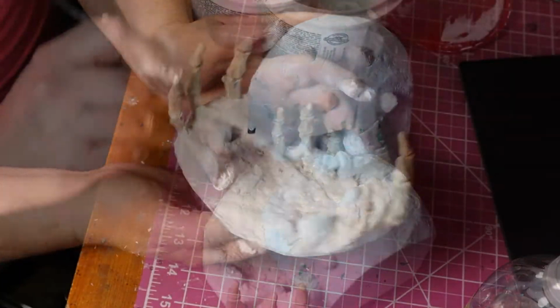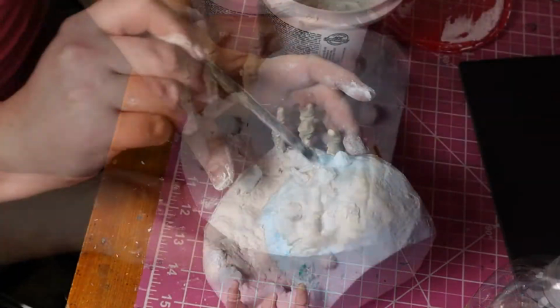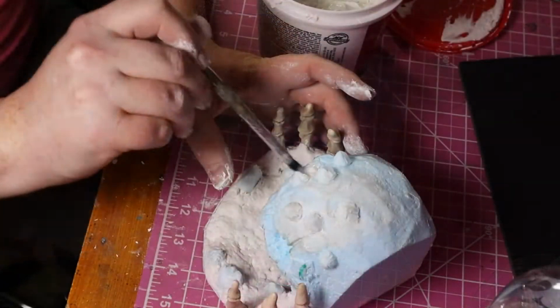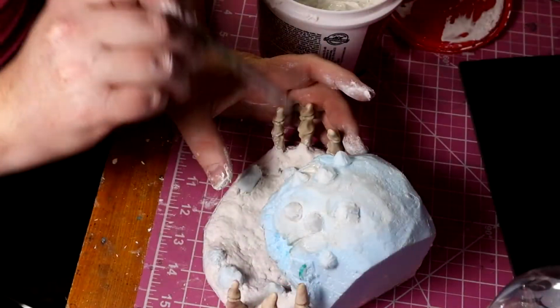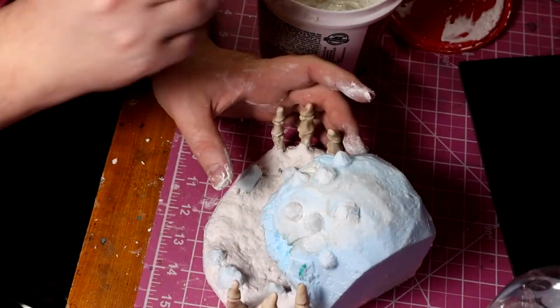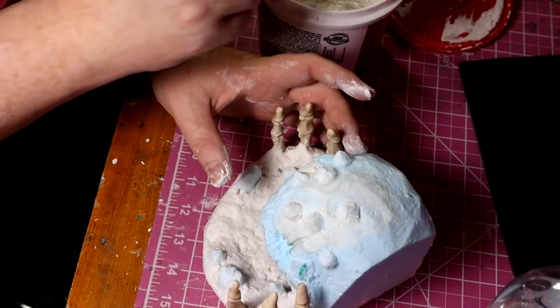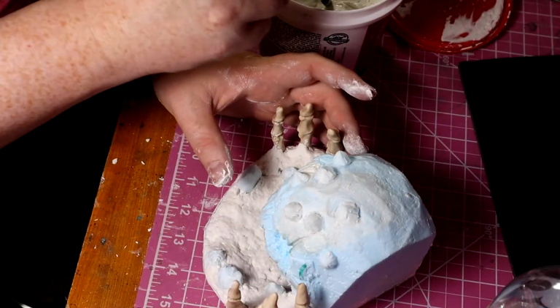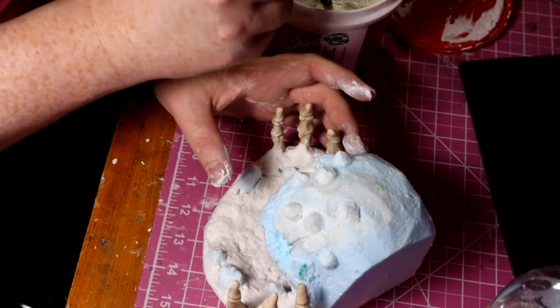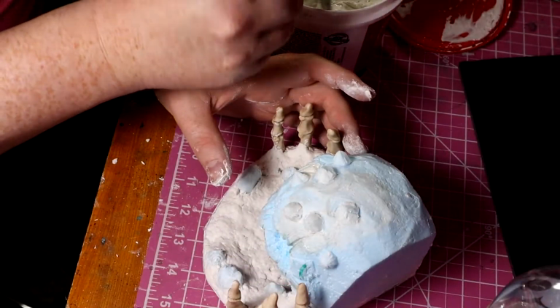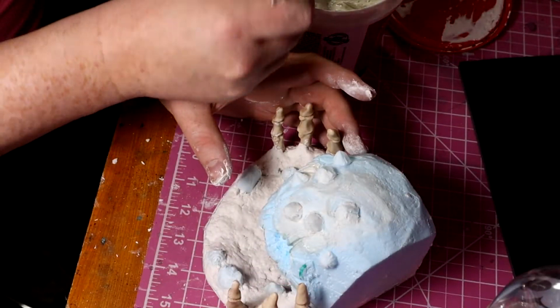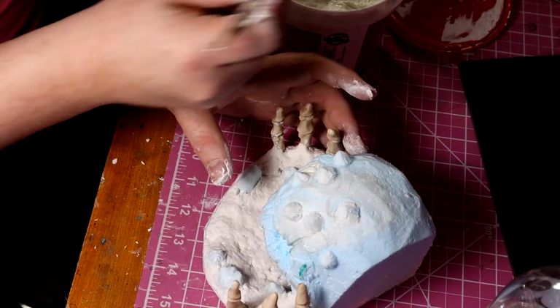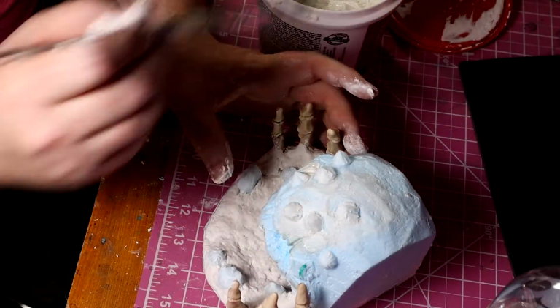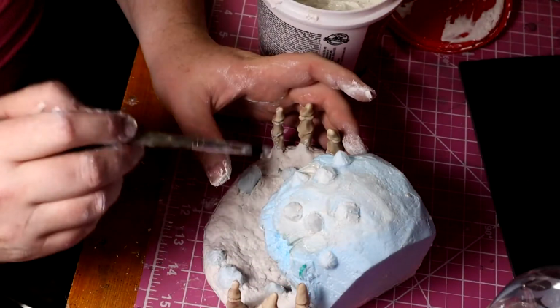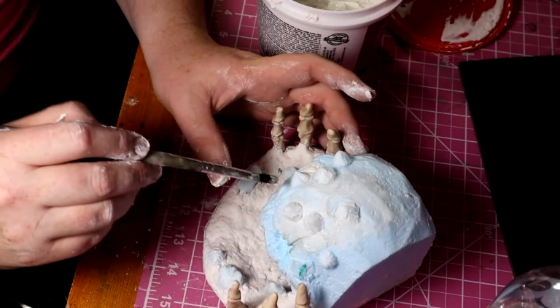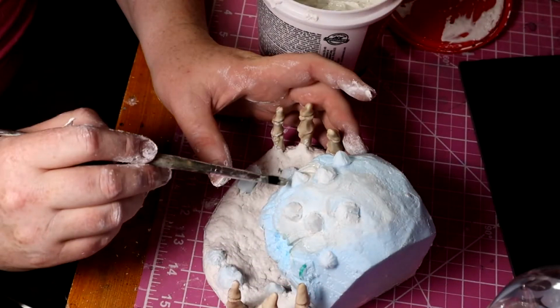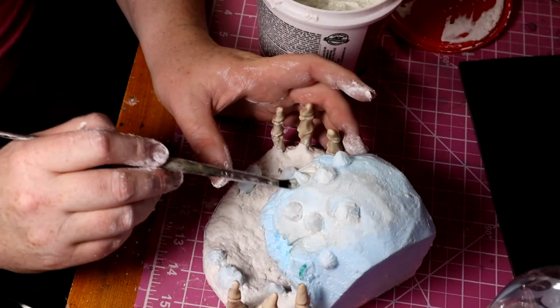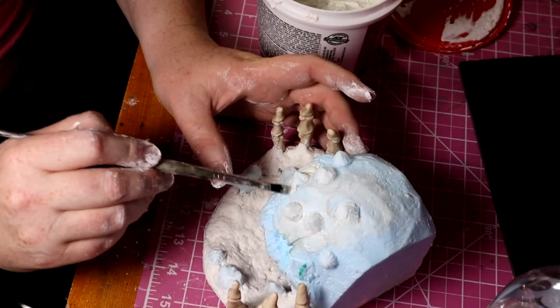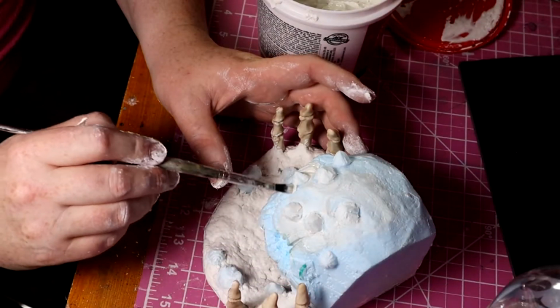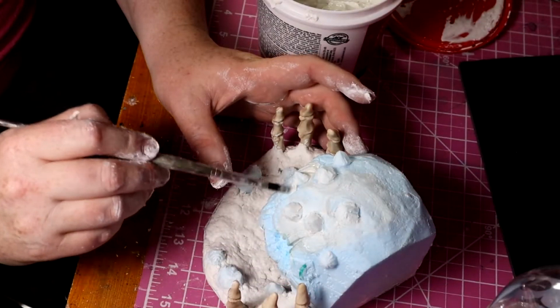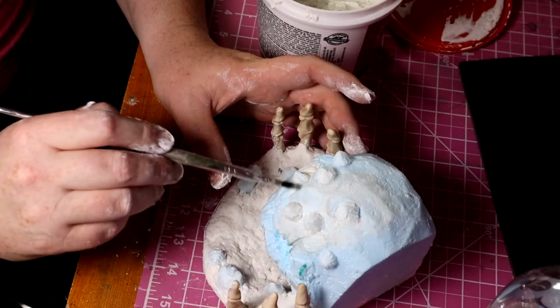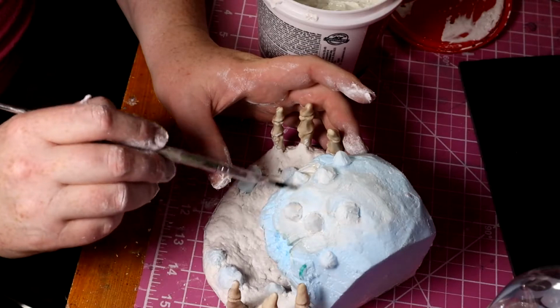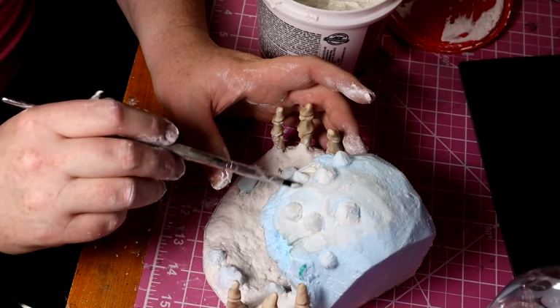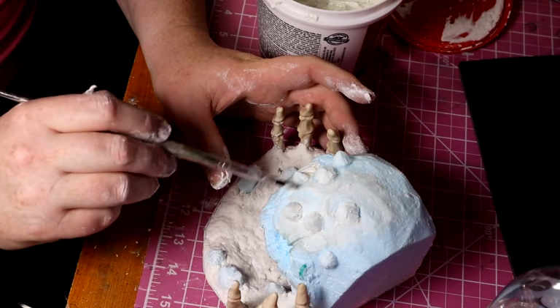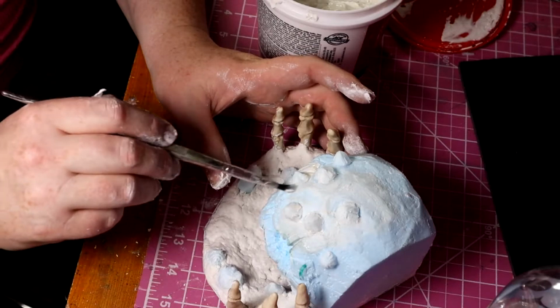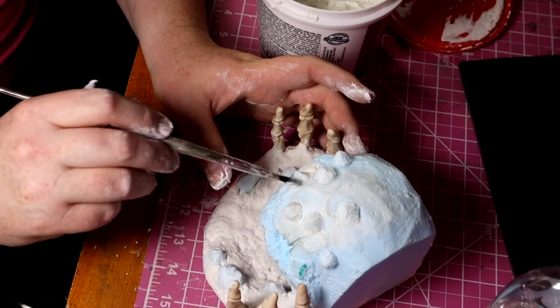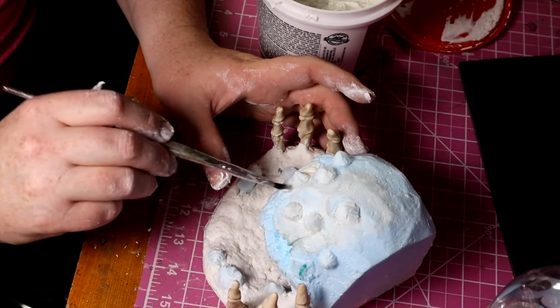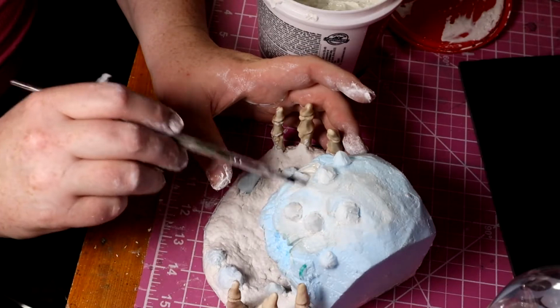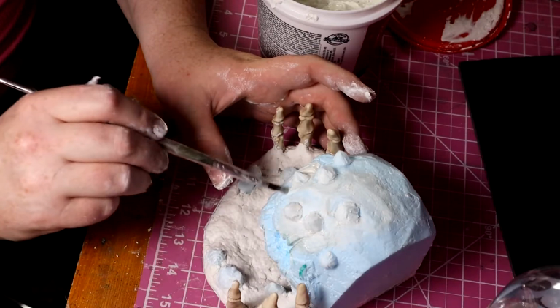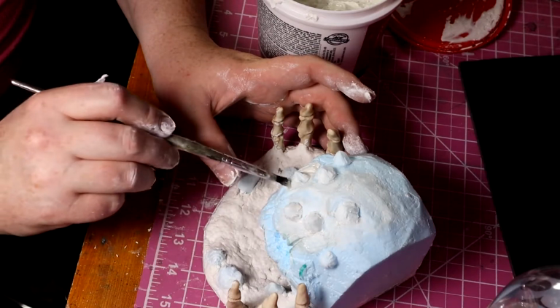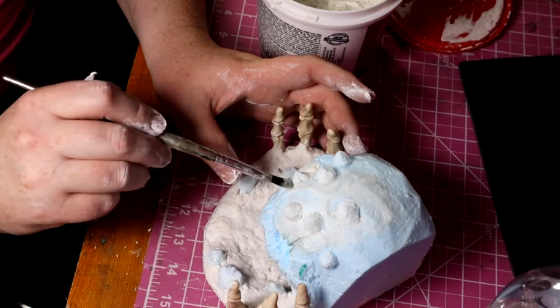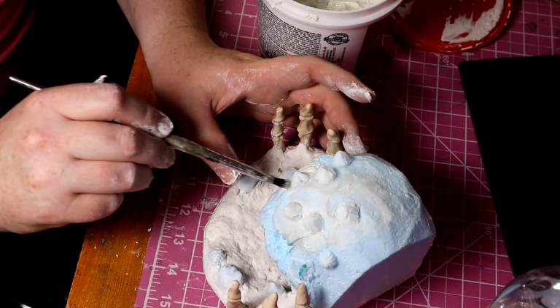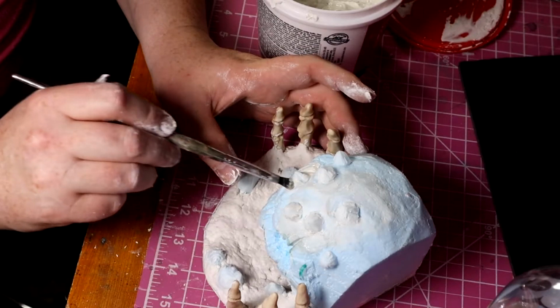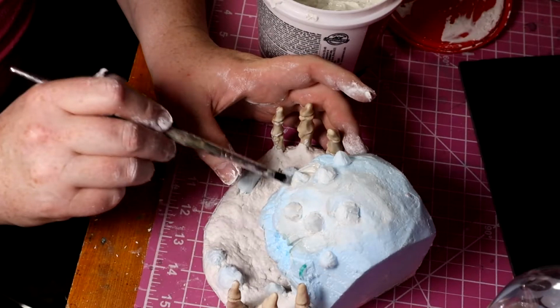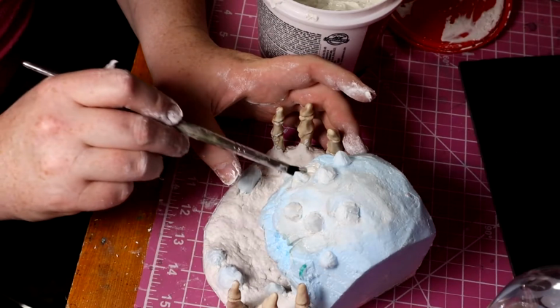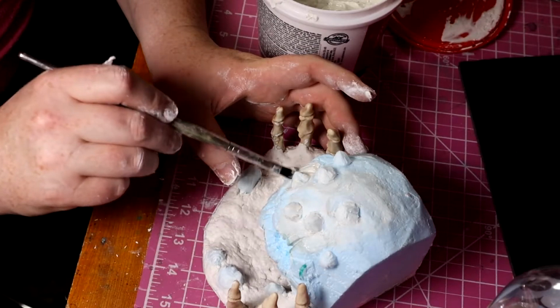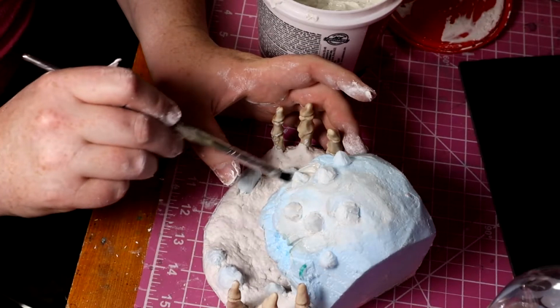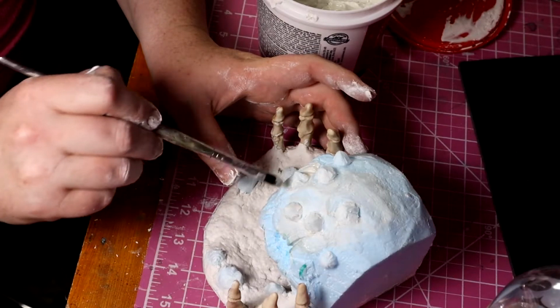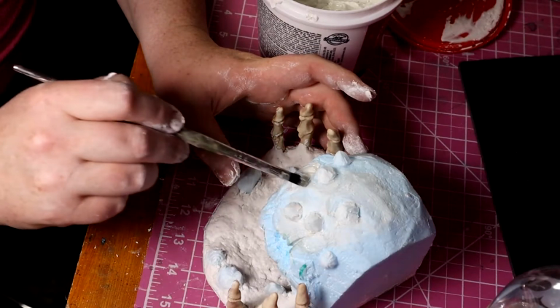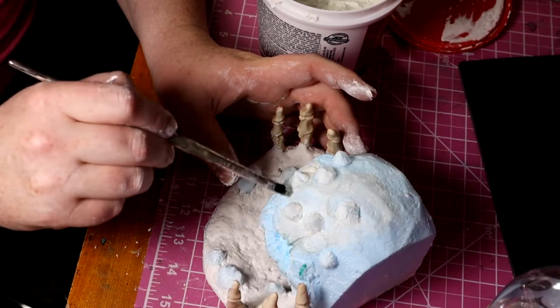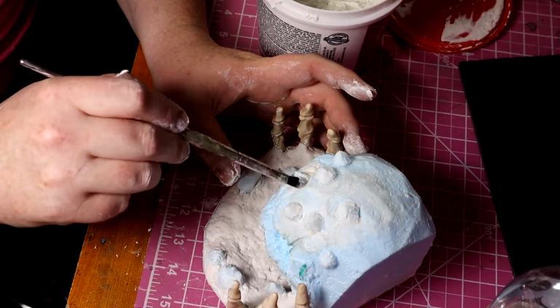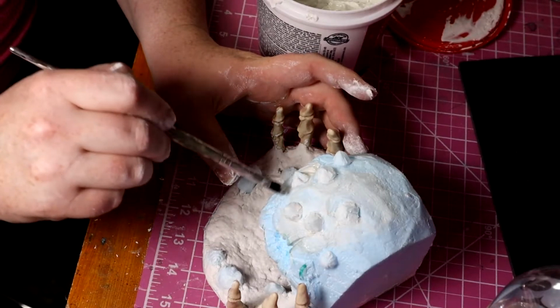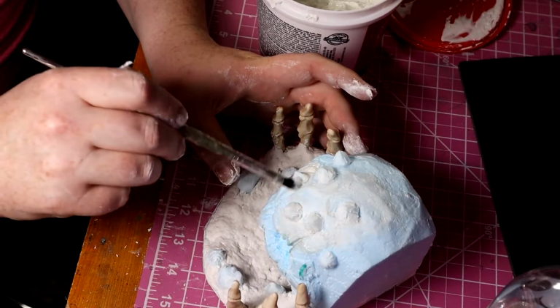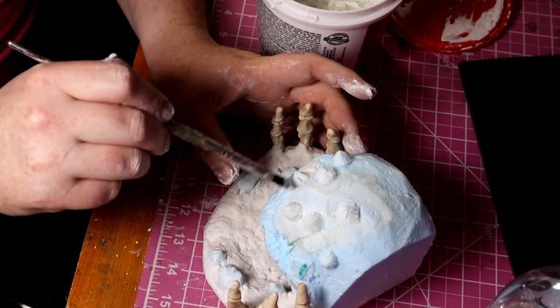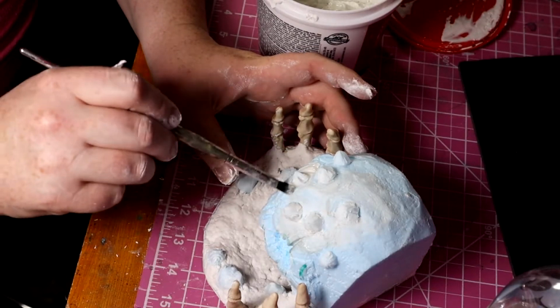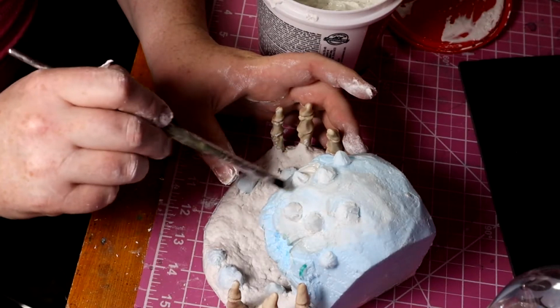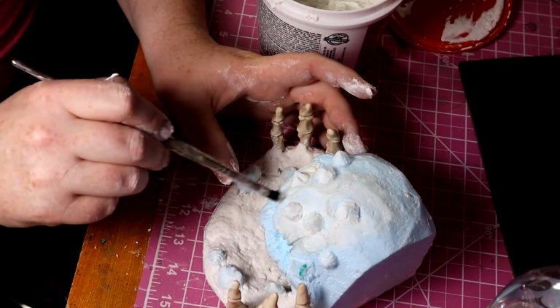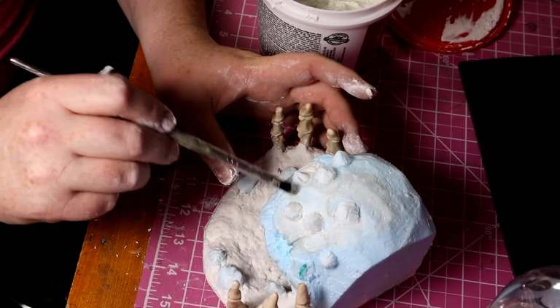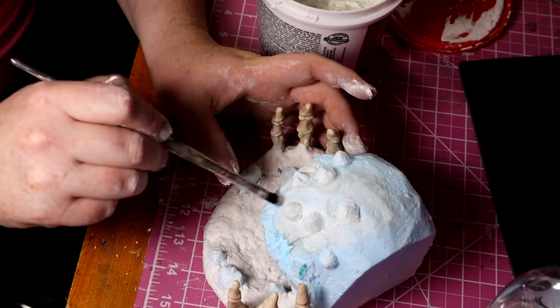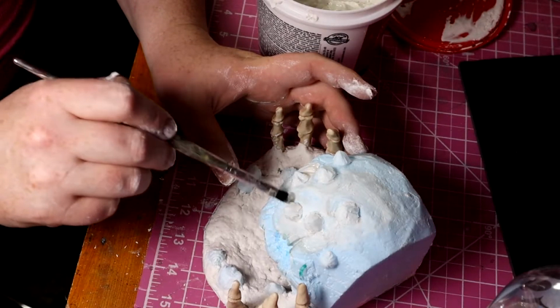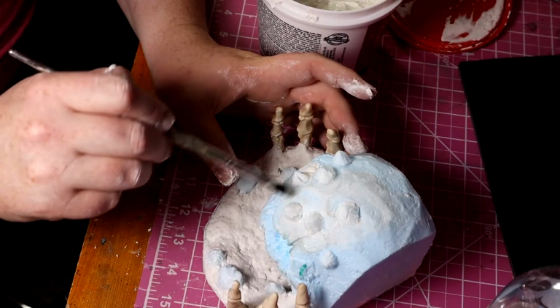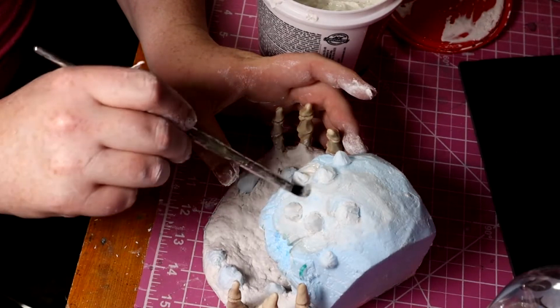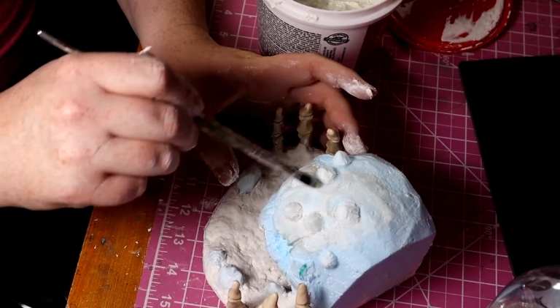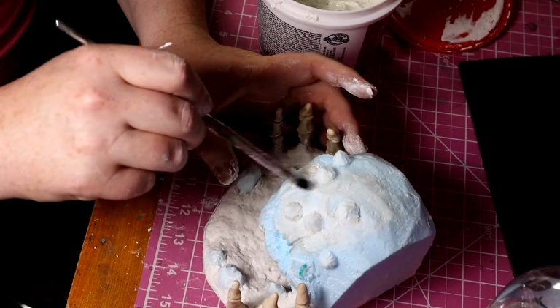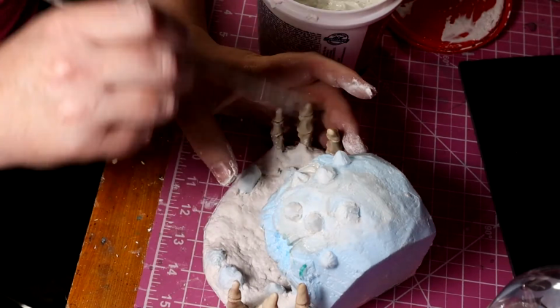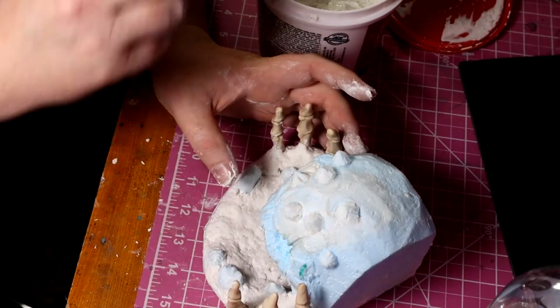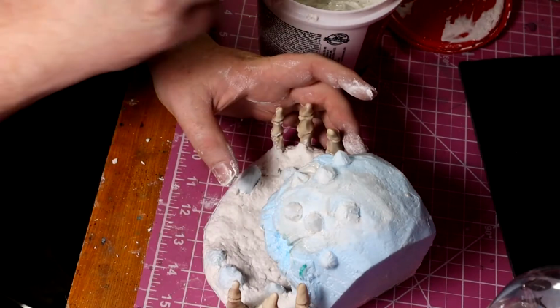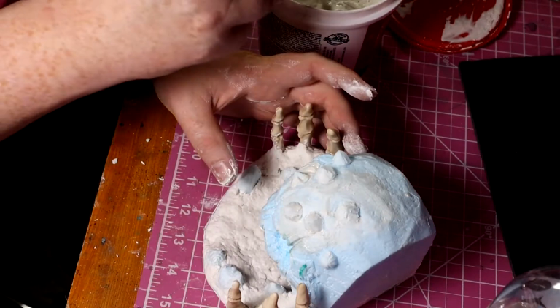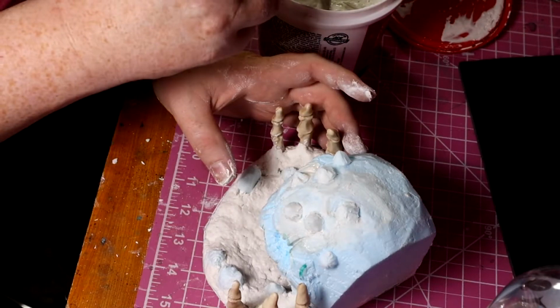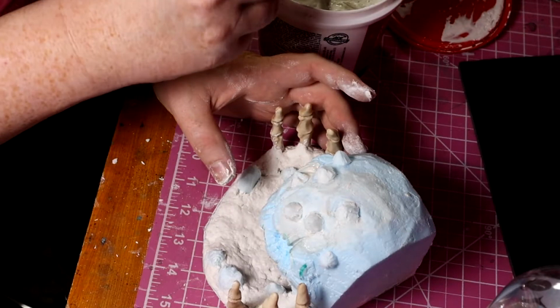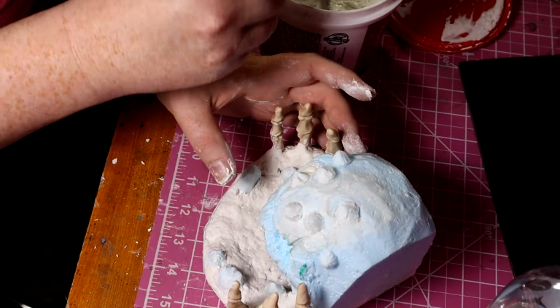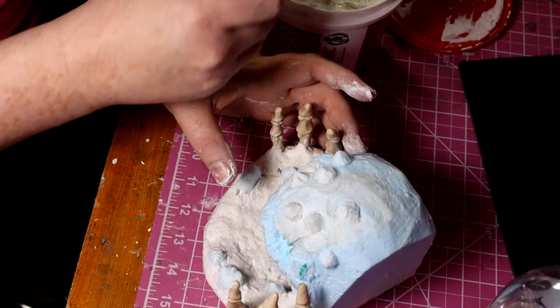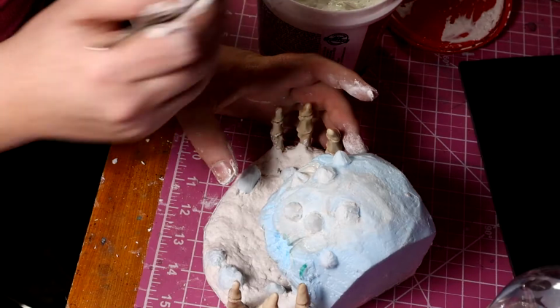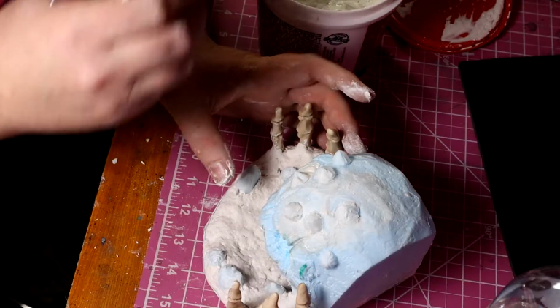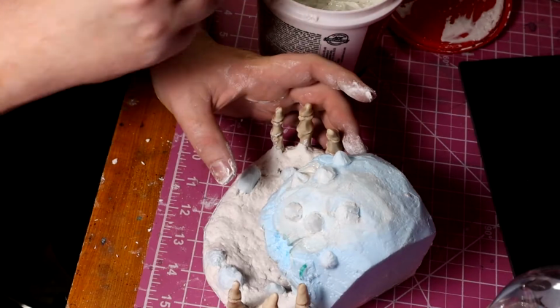I then take some filler and a brush and smooth out the crevices and mistakes I wasn't happy with. I occasionally get my brush wet — this helps smooth things out a bit more.